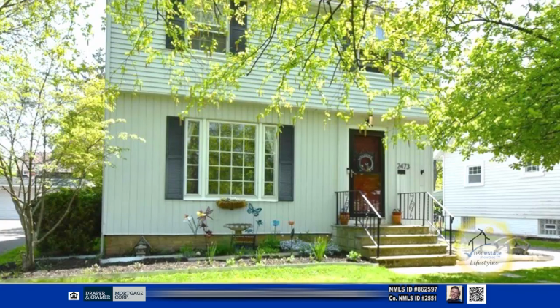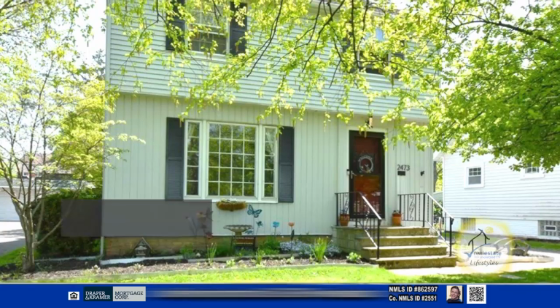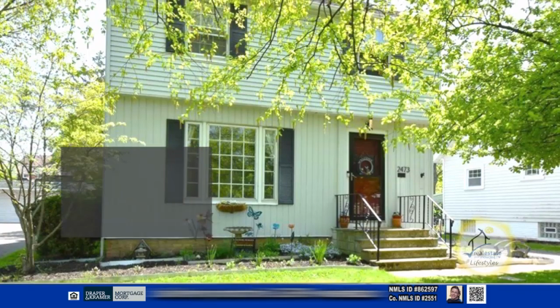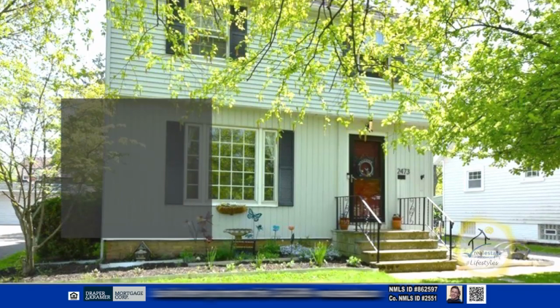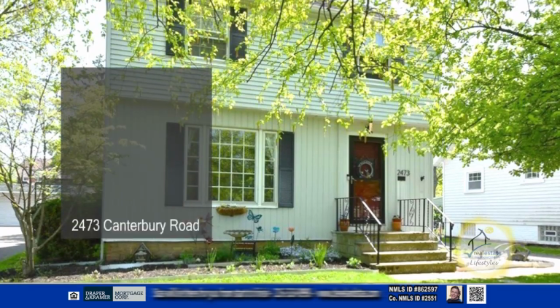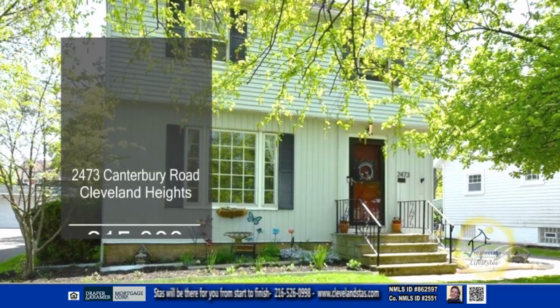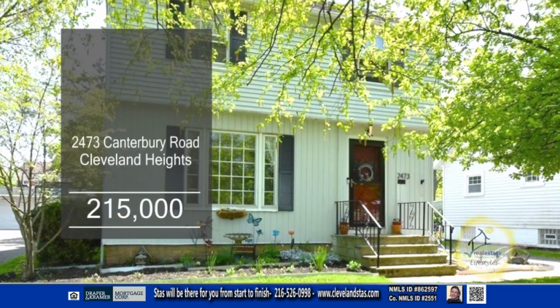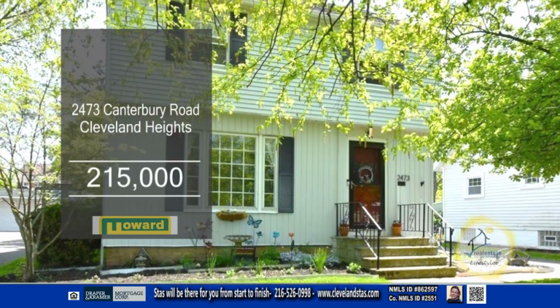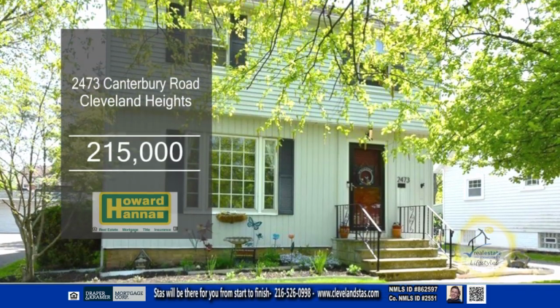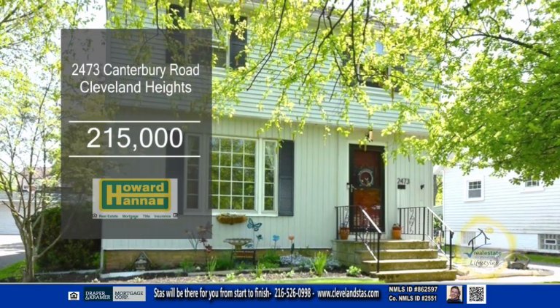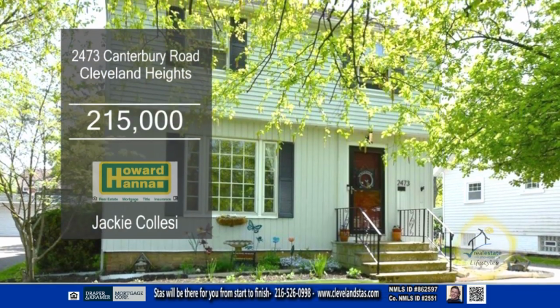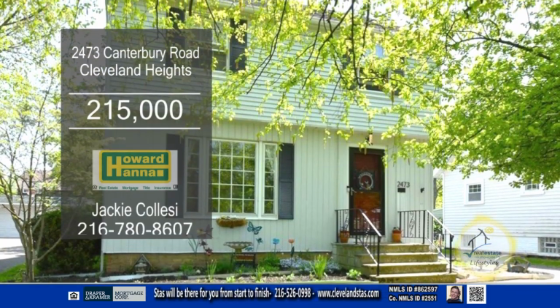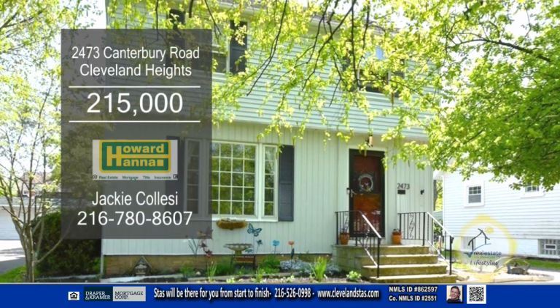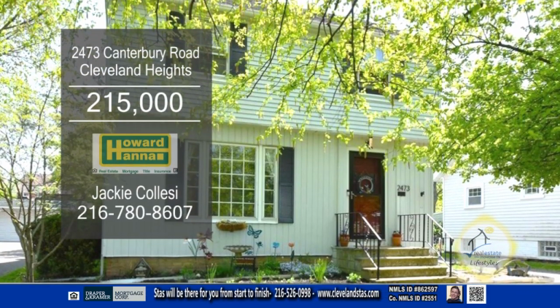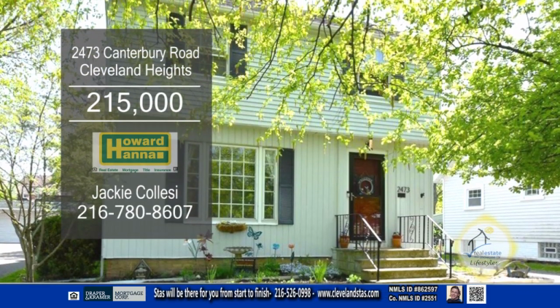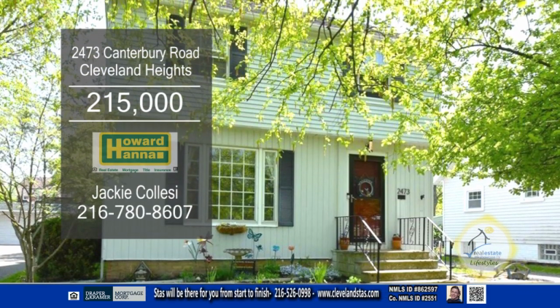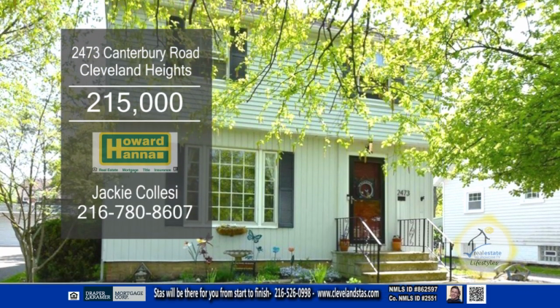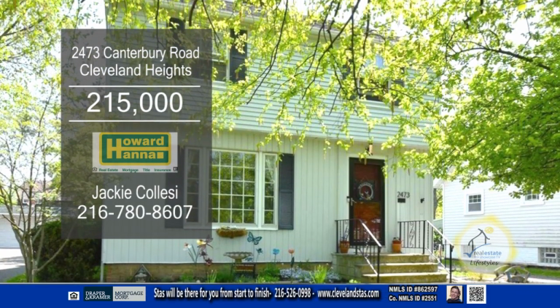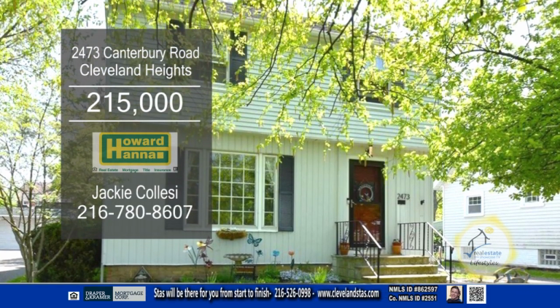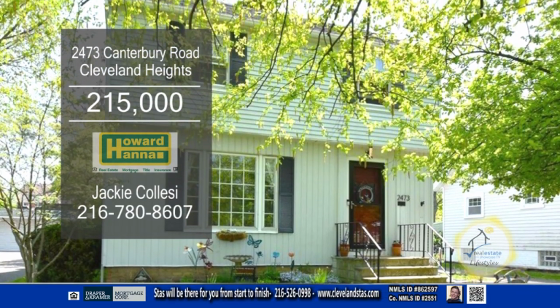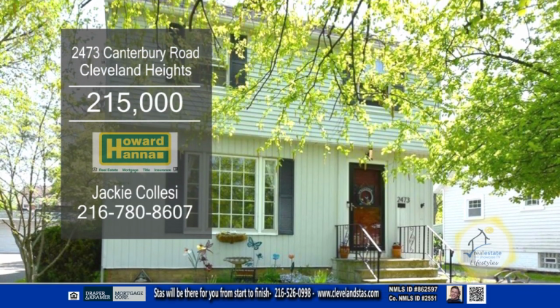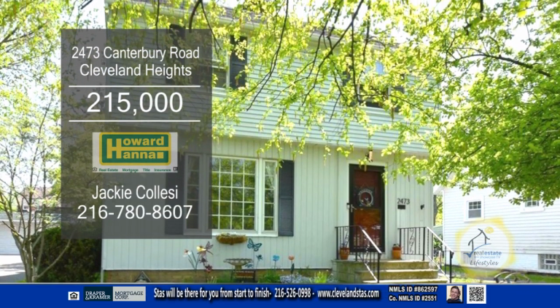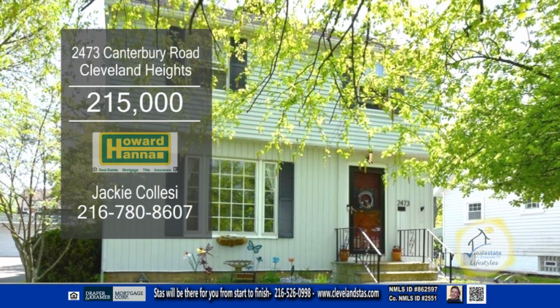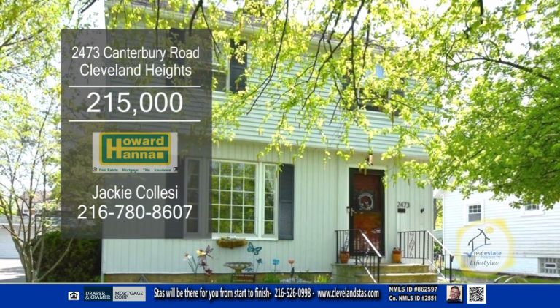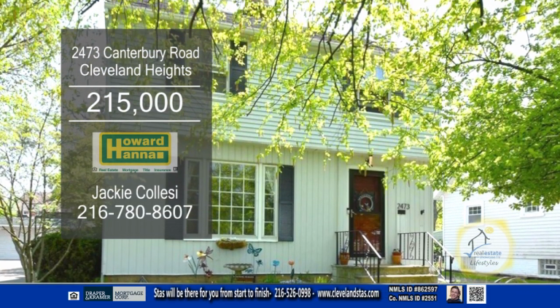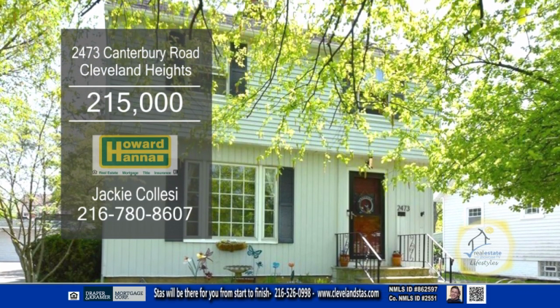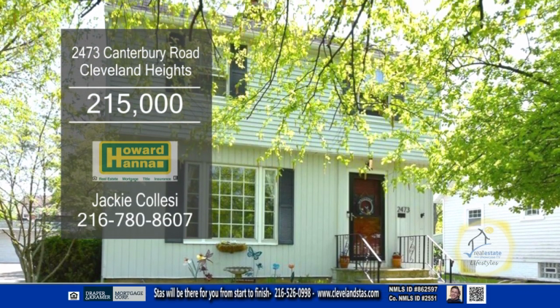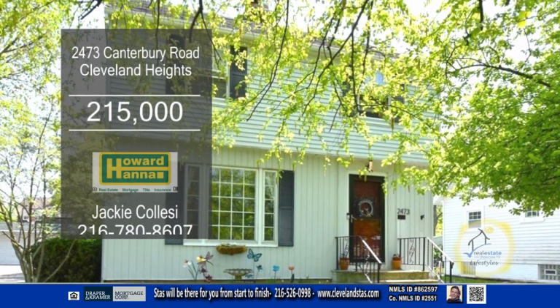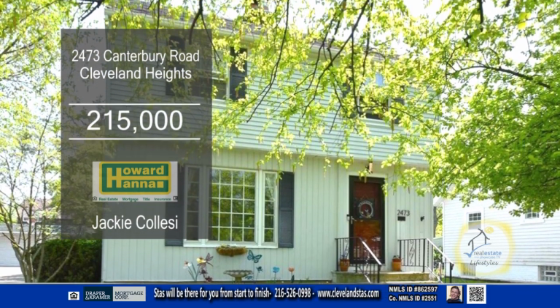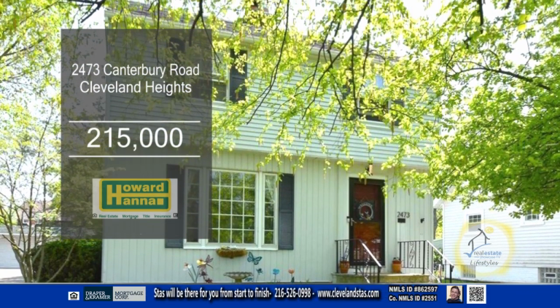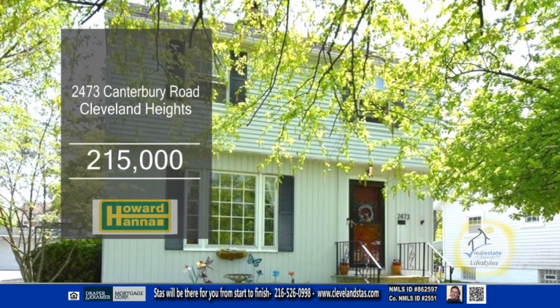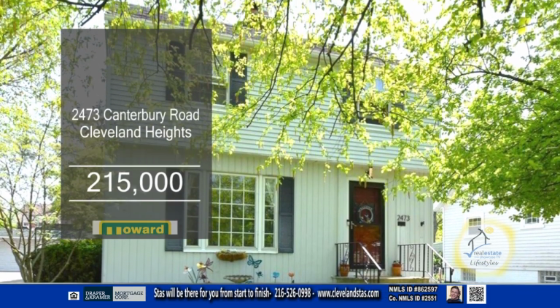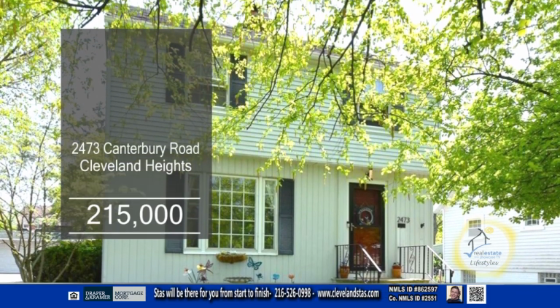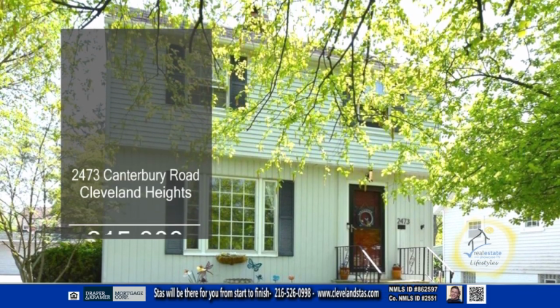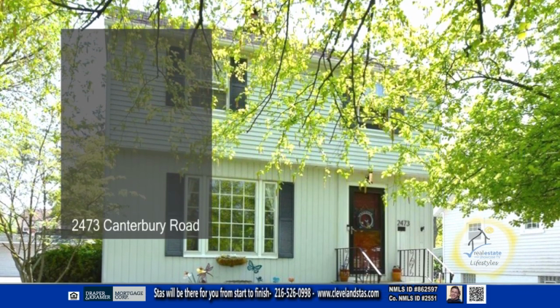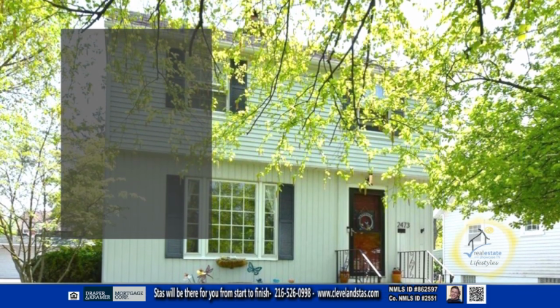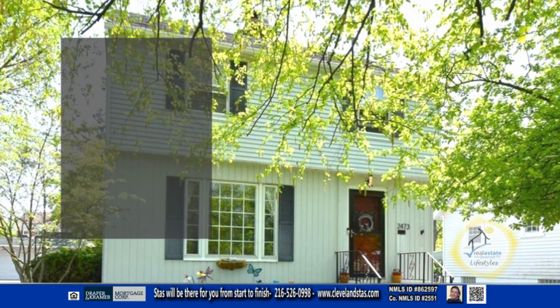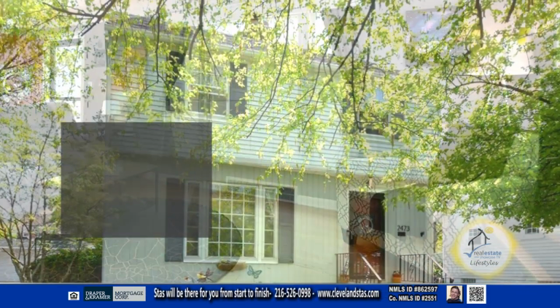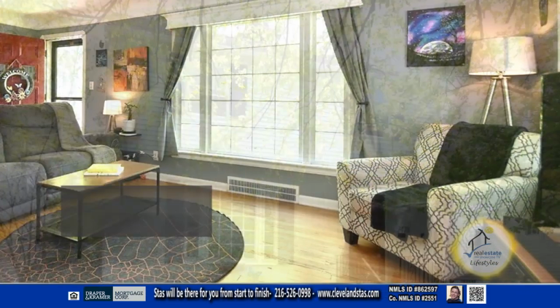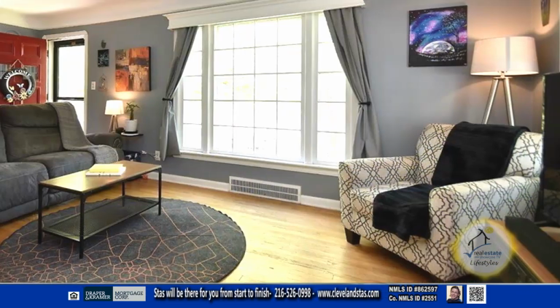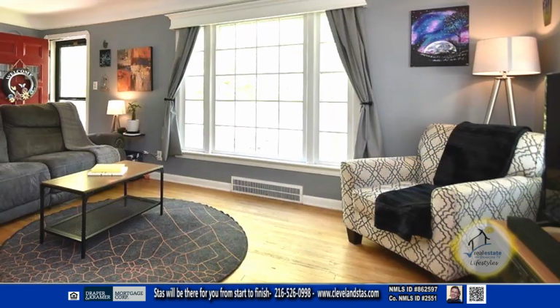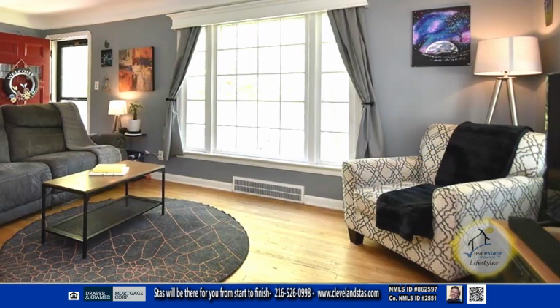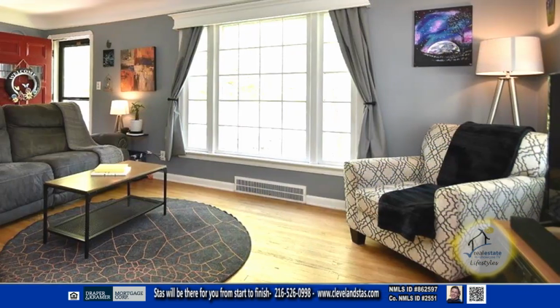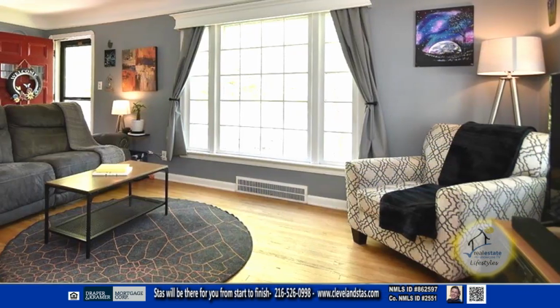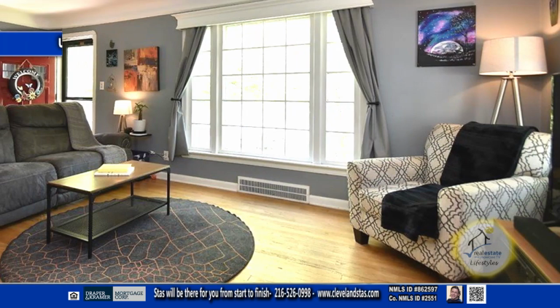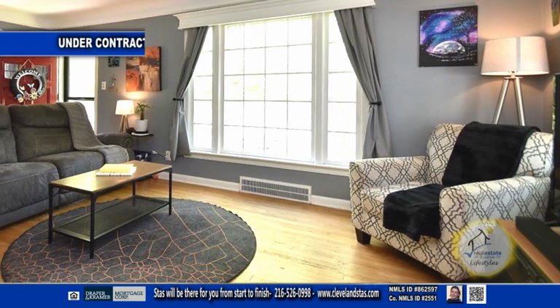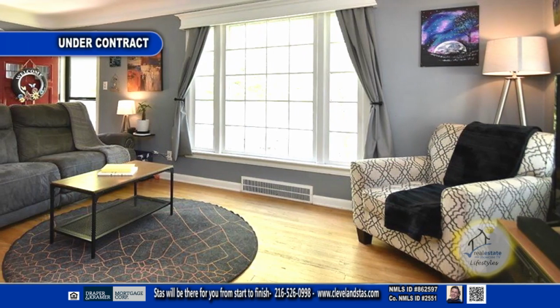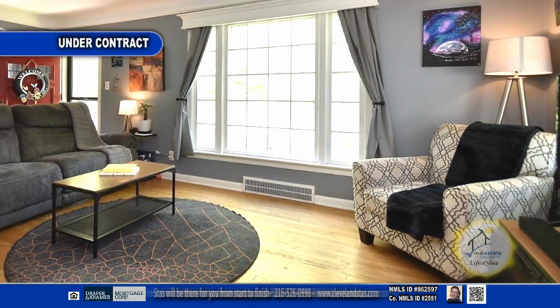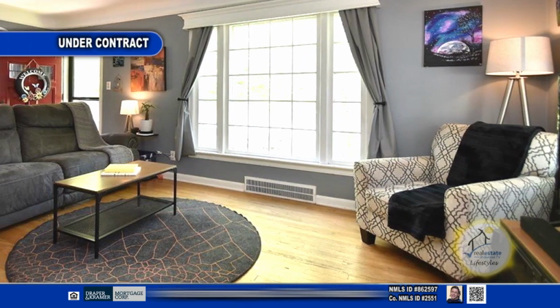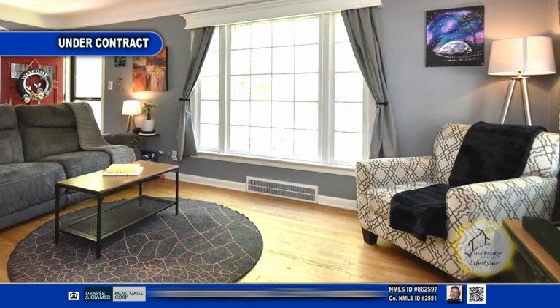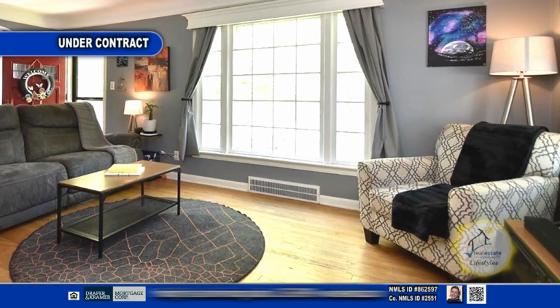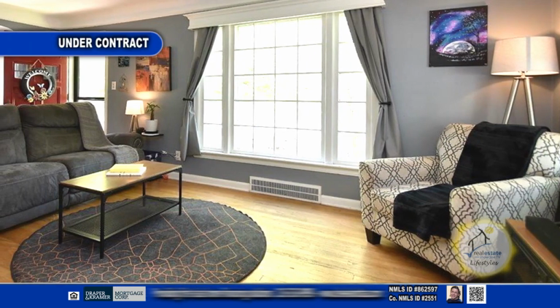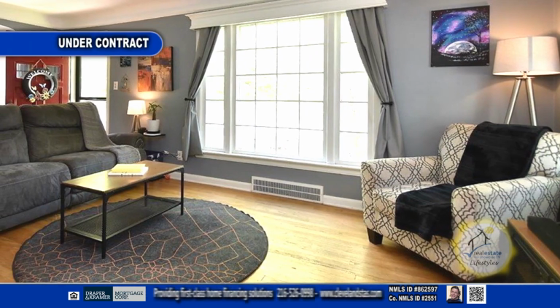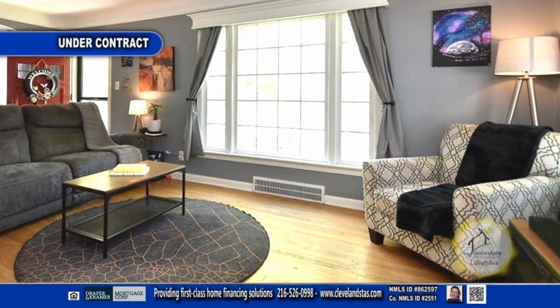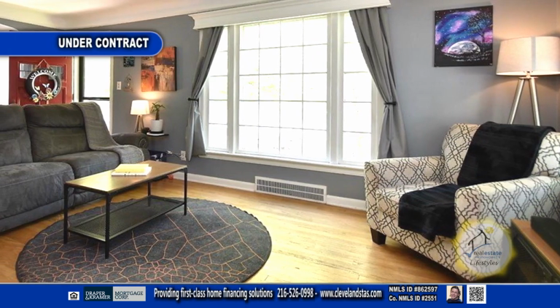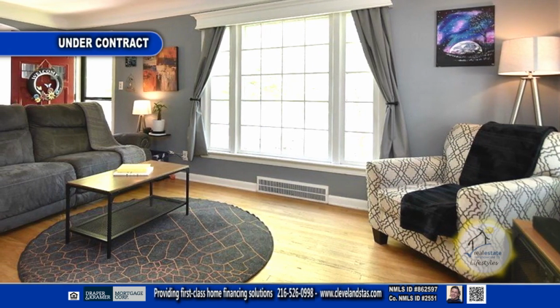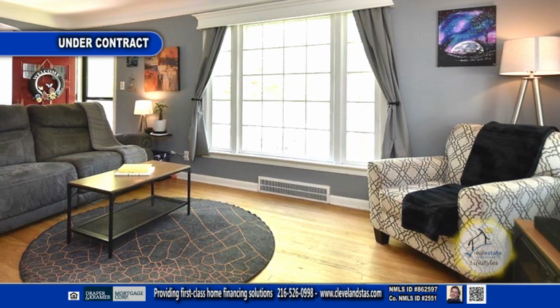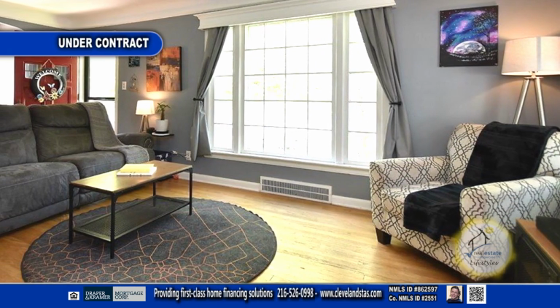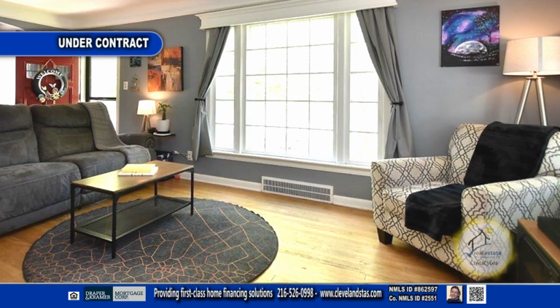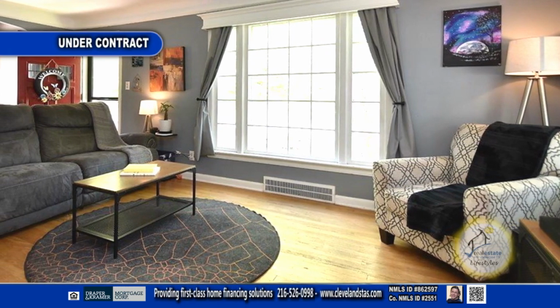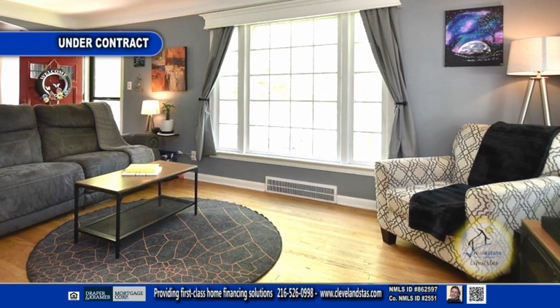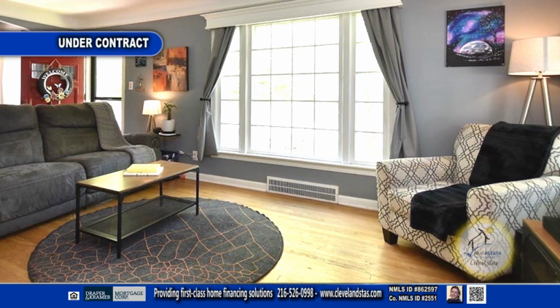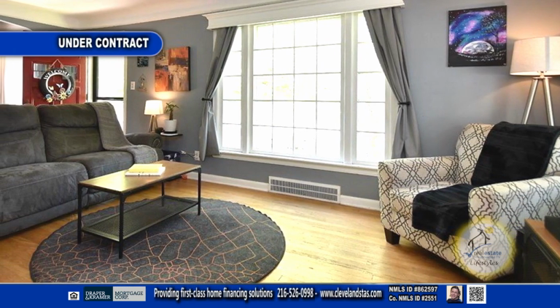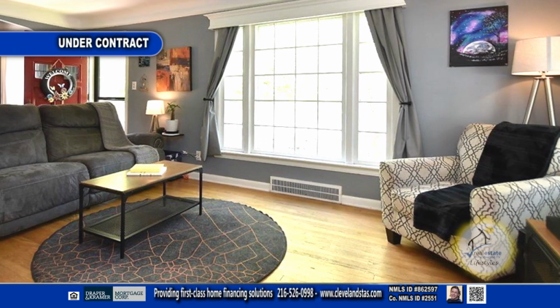This Colonial in Cleveland Heights features three bedrooms and one and a half baths. The living room has hardwood floors and a wood-burning fireplace.